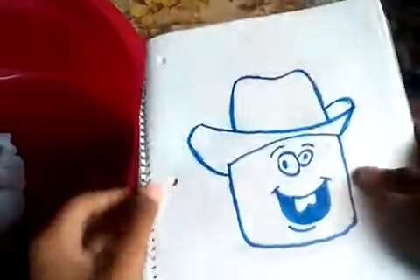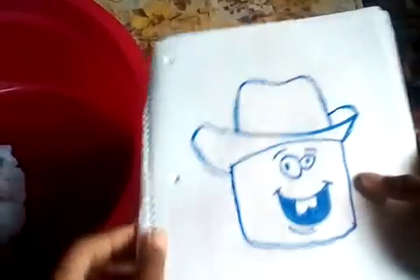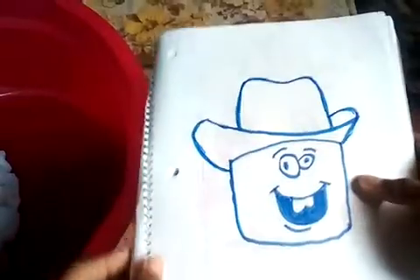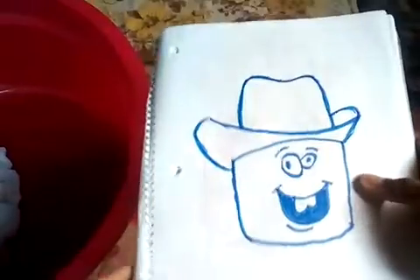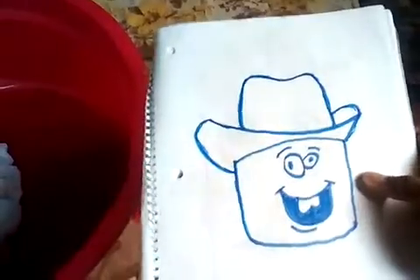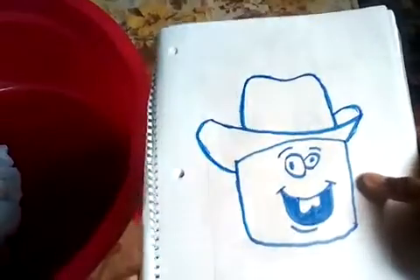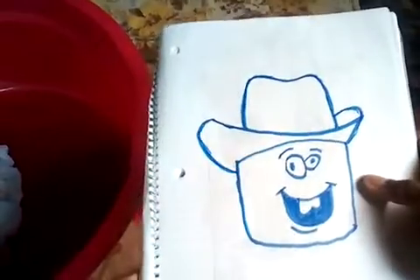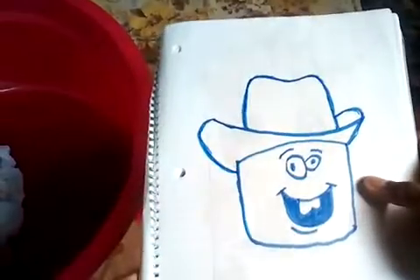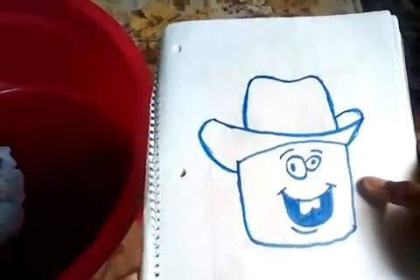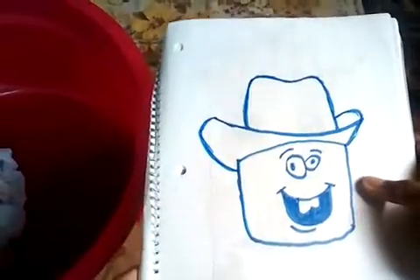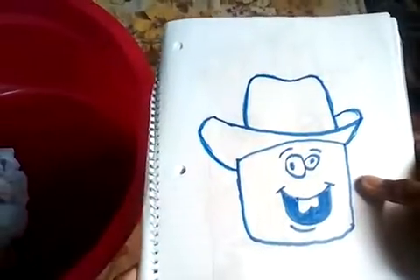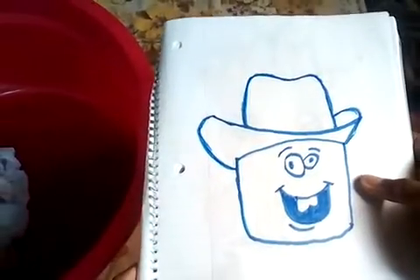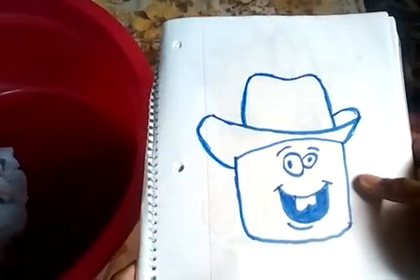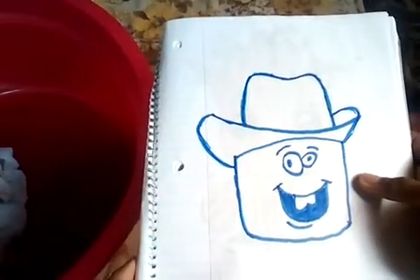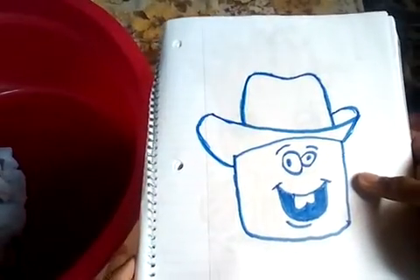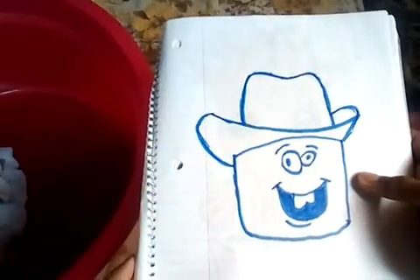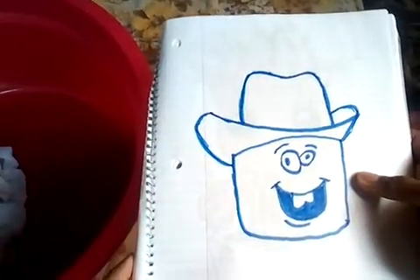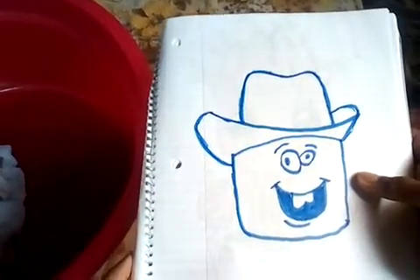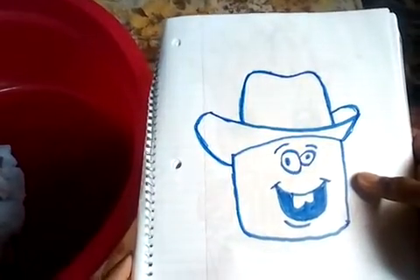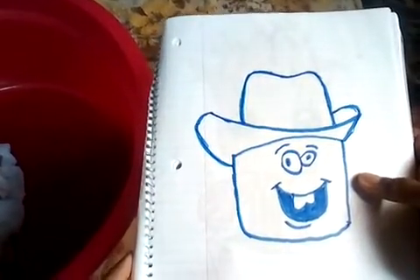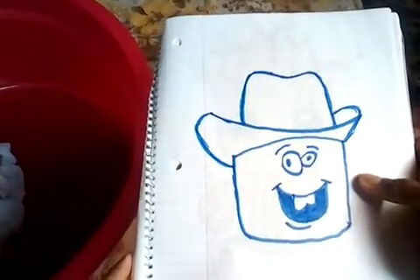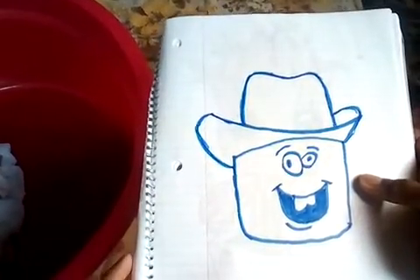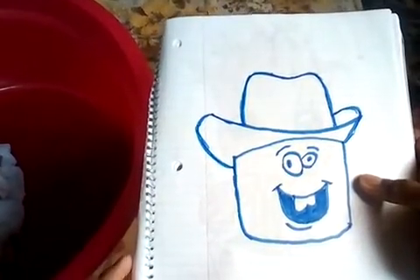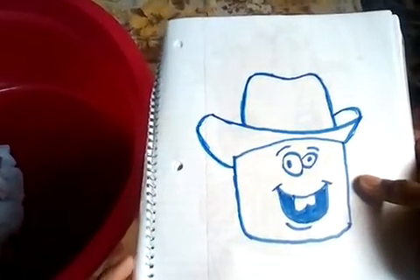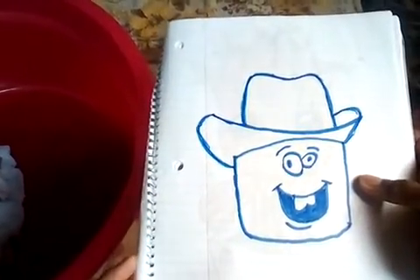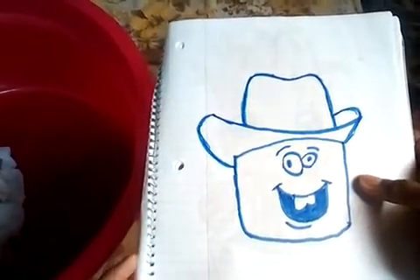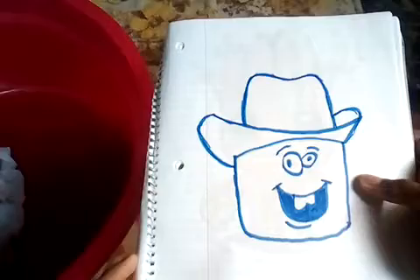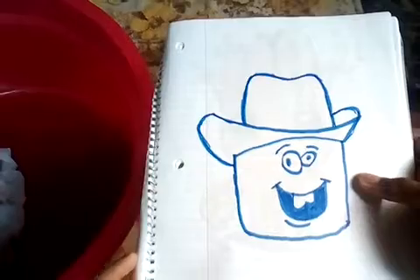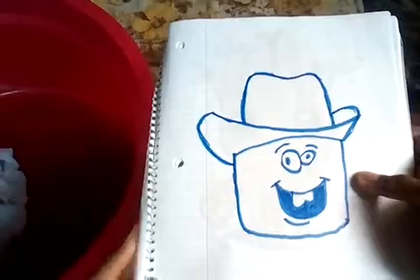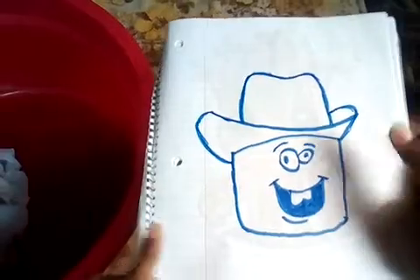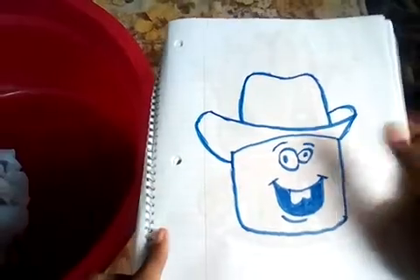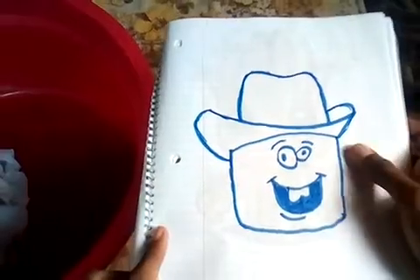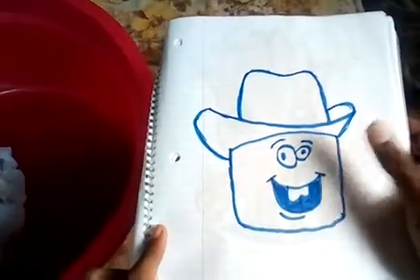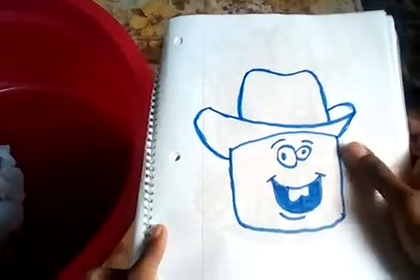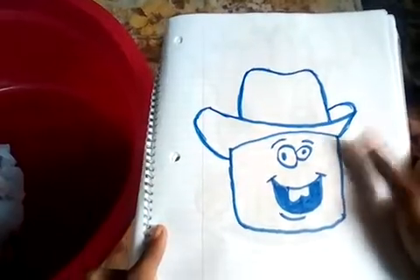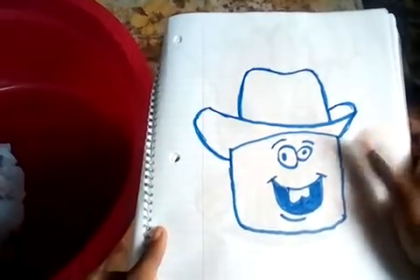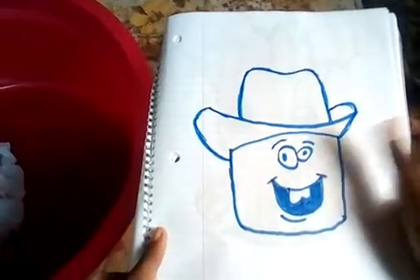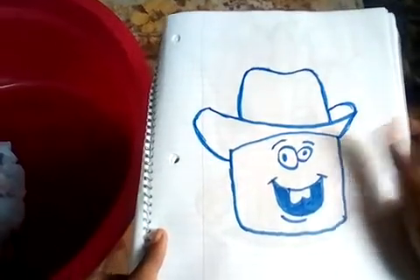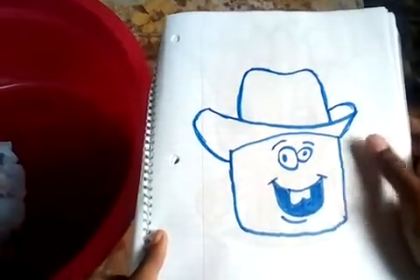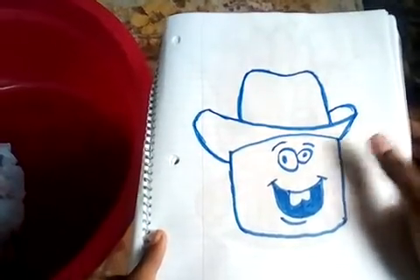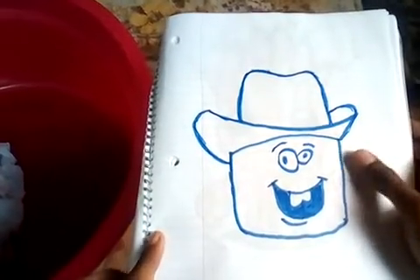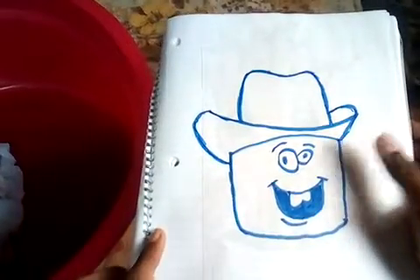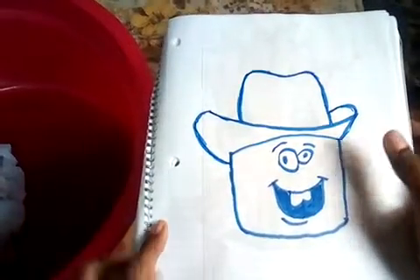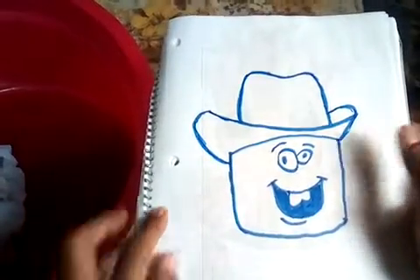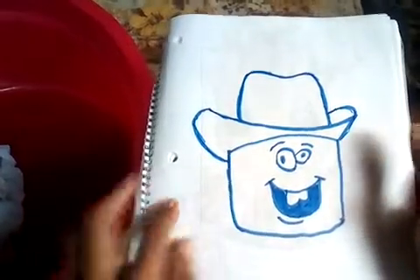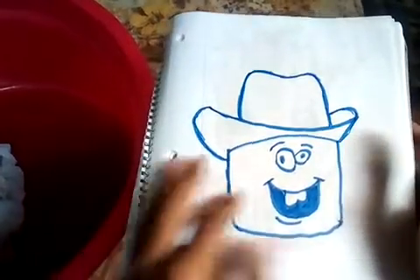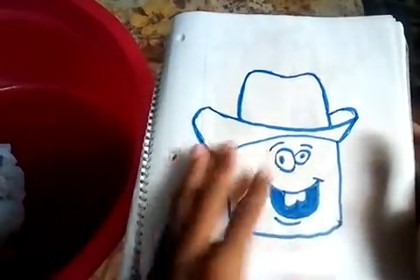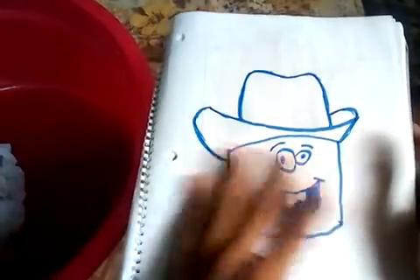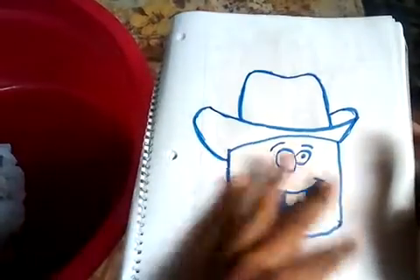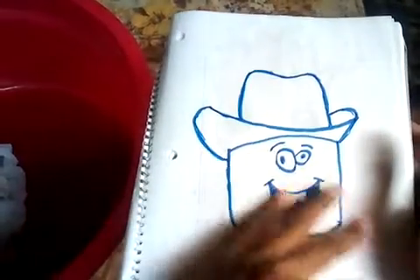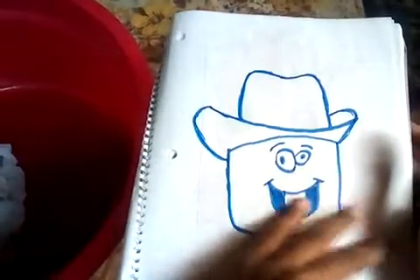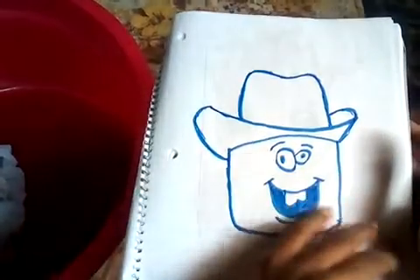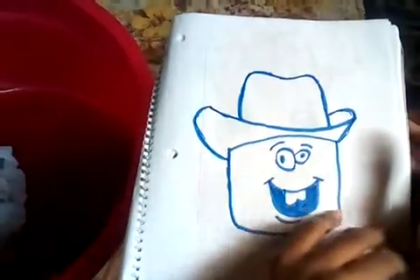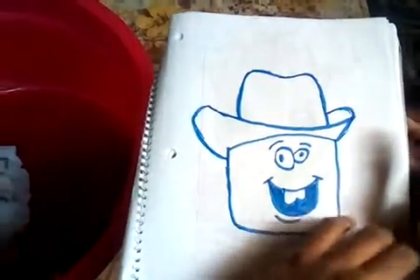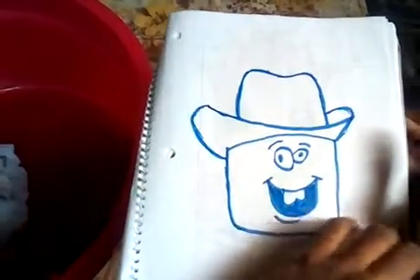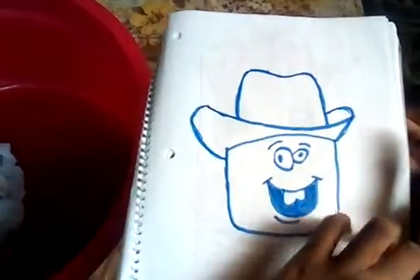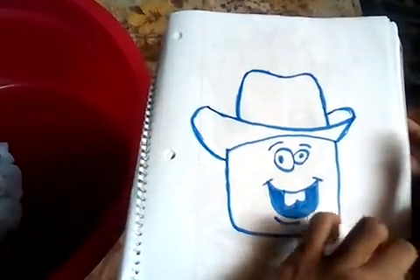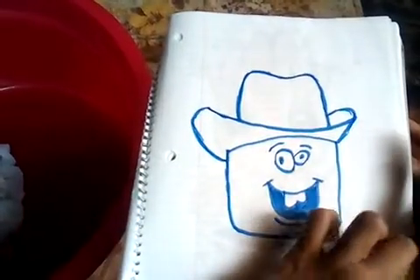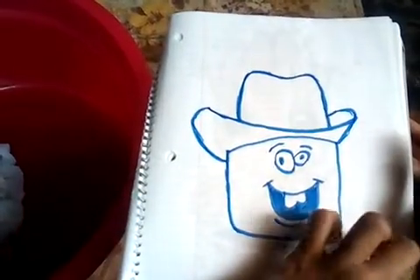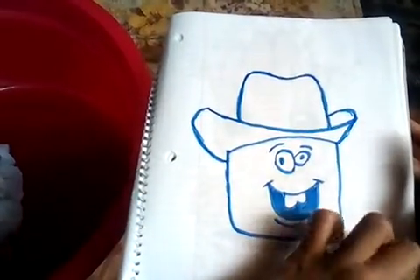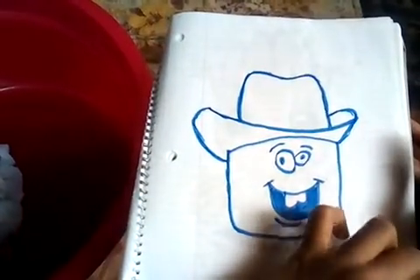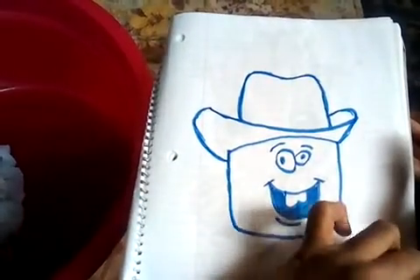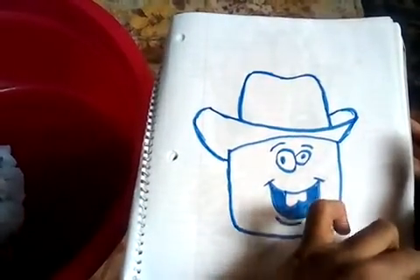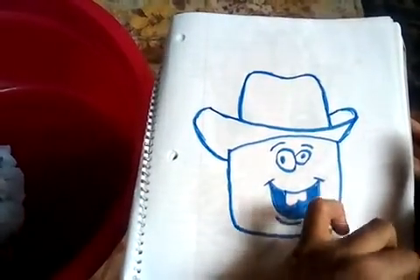This is another YouTuber. His name is from Mango. I did a how-to-draw on this as well guys, so you can check that out as well.